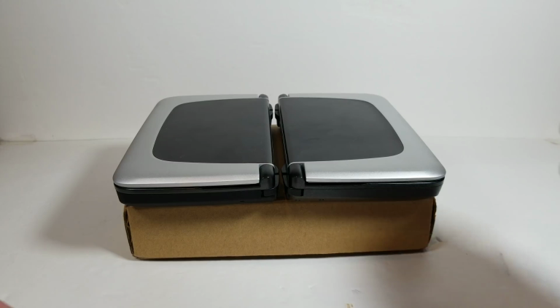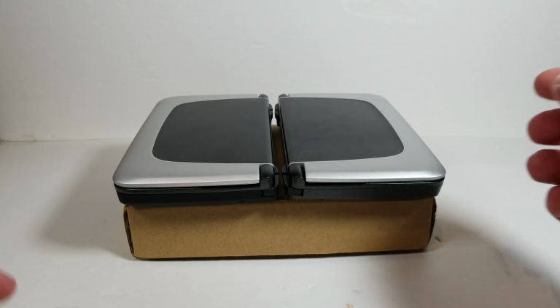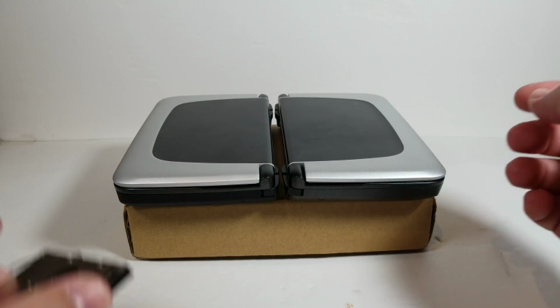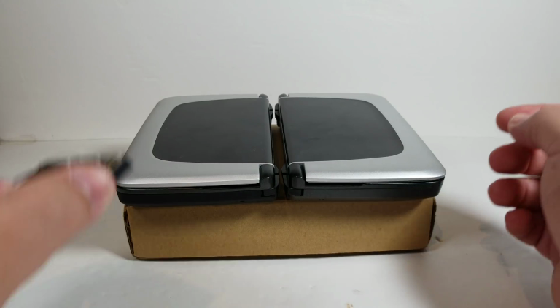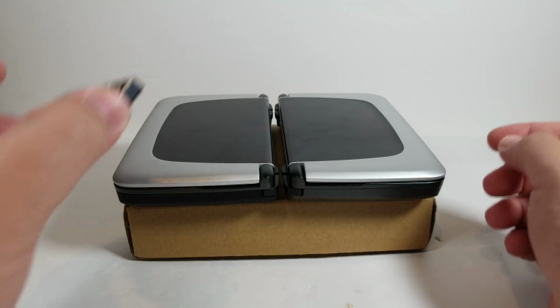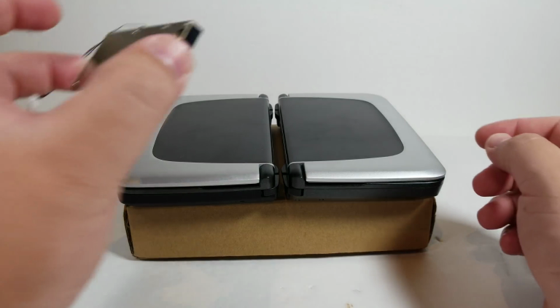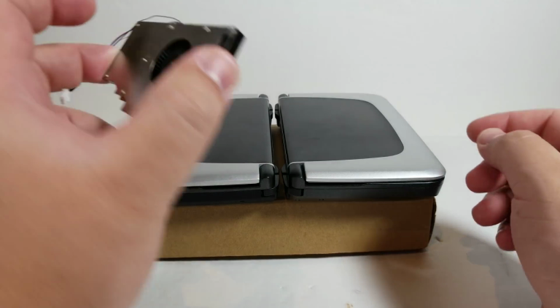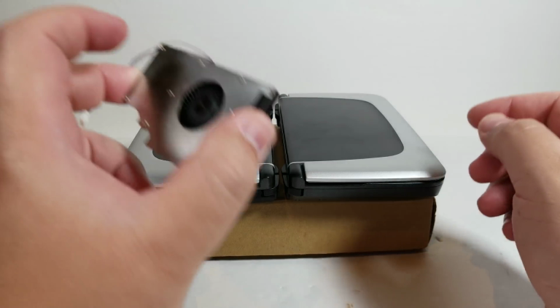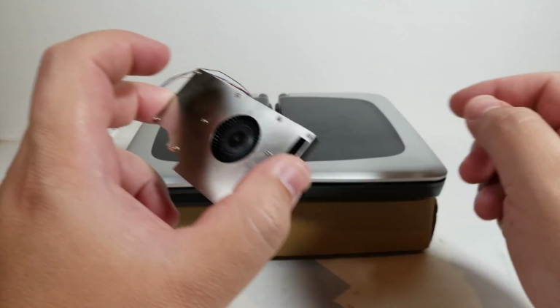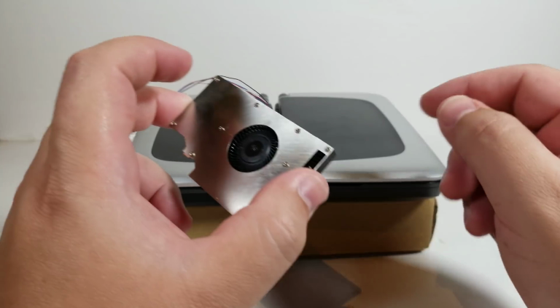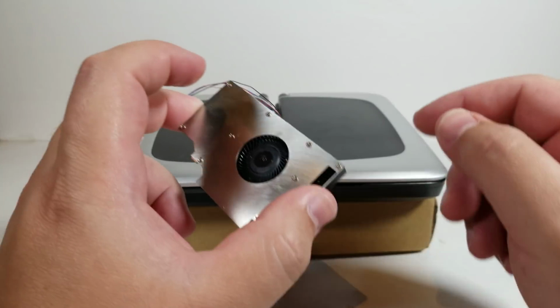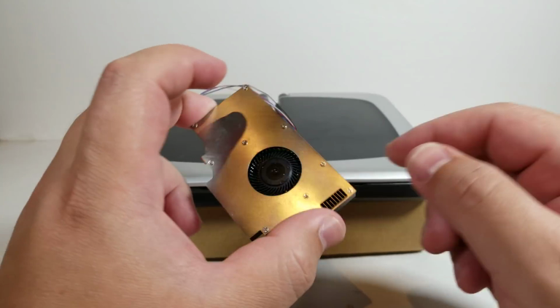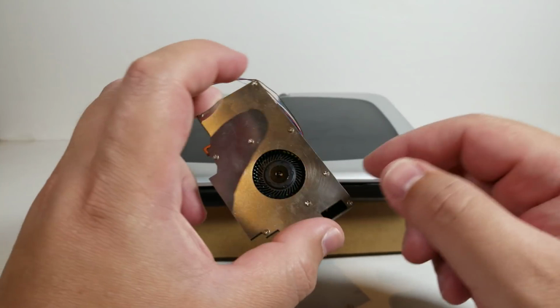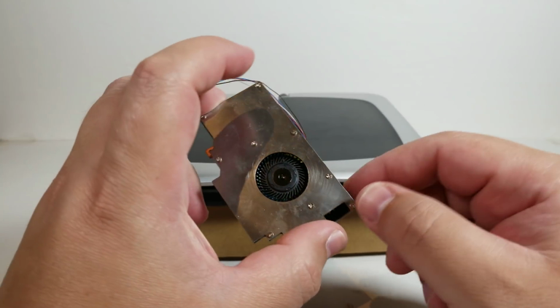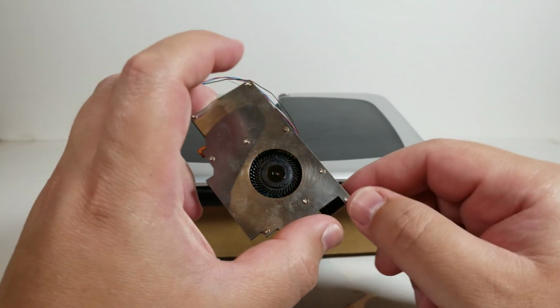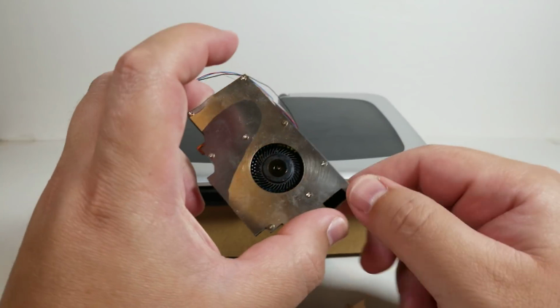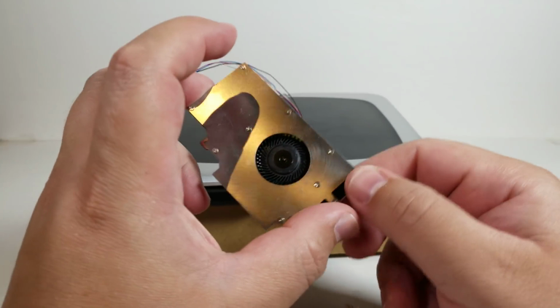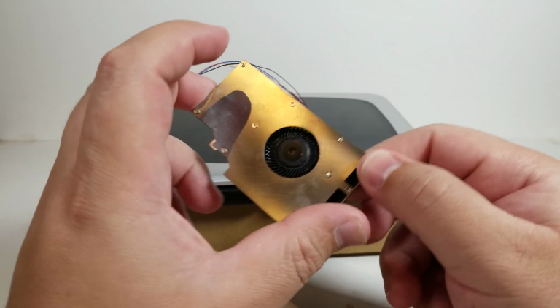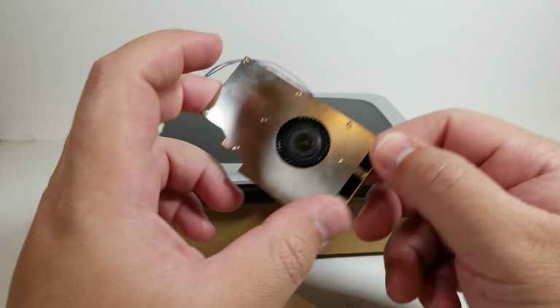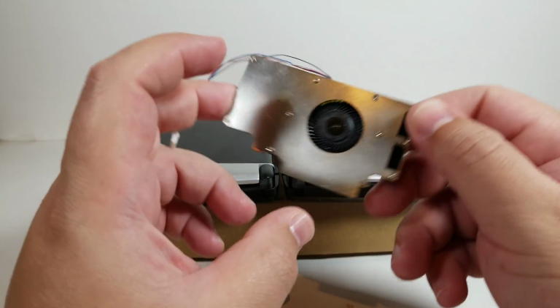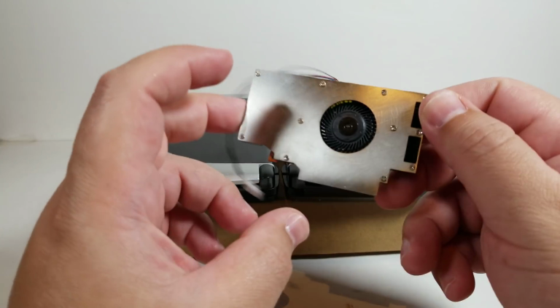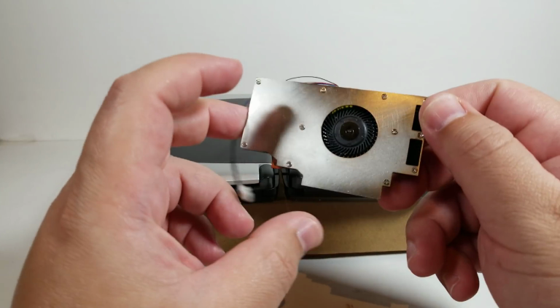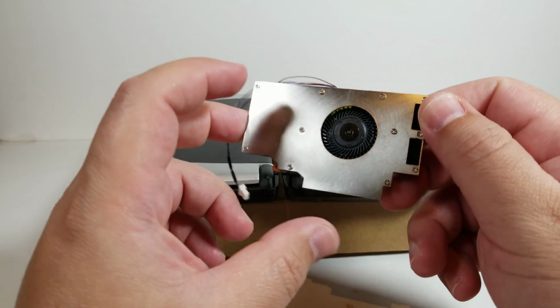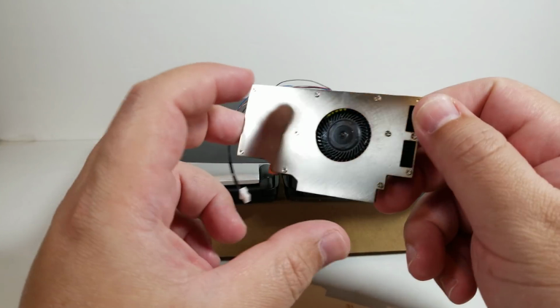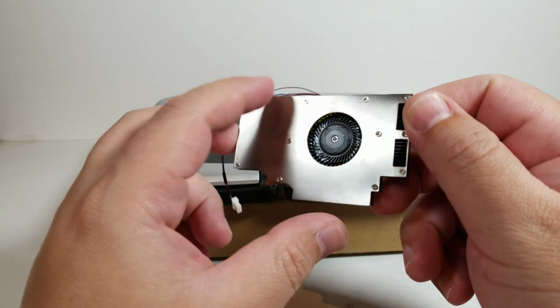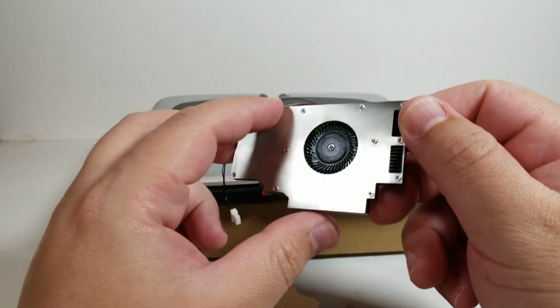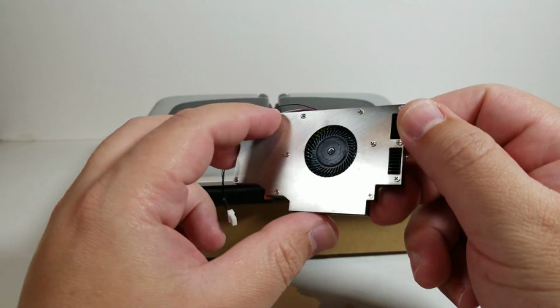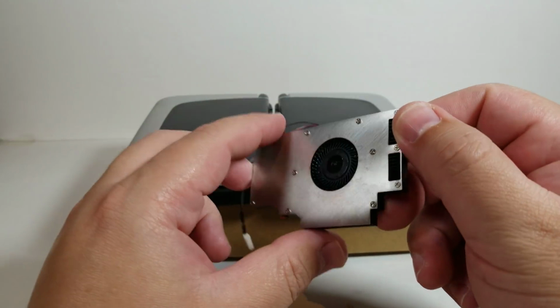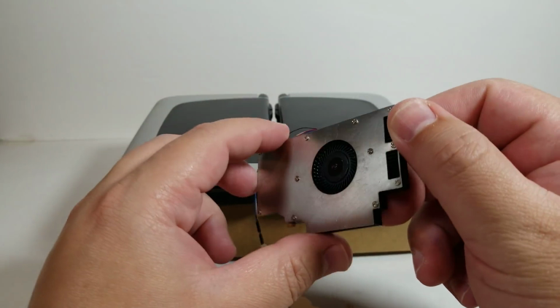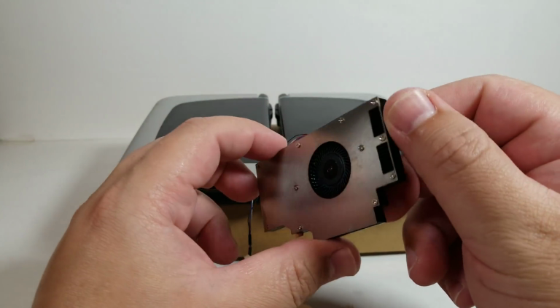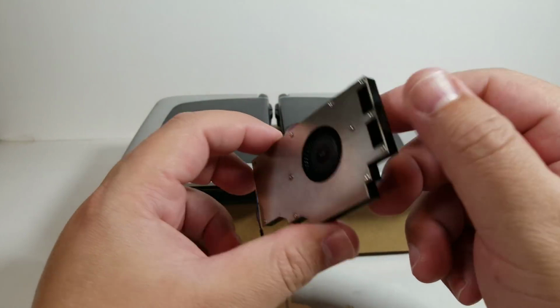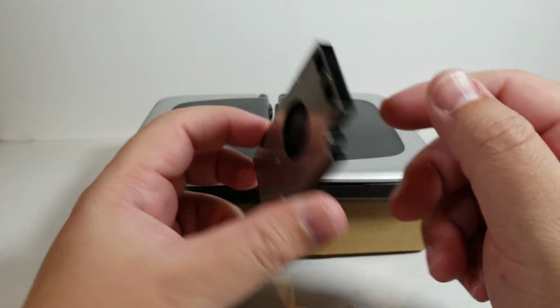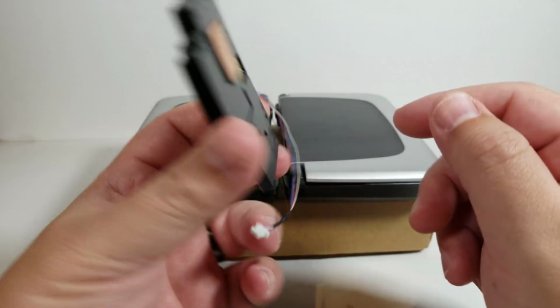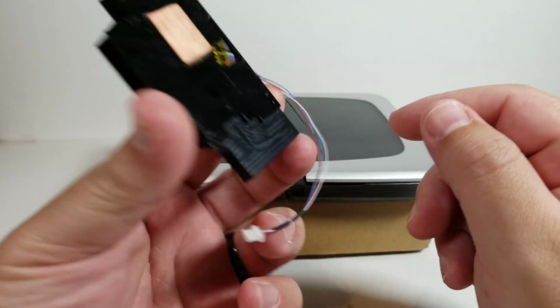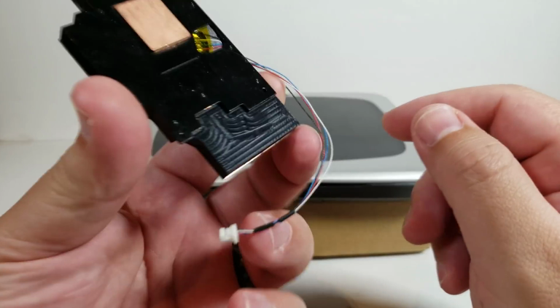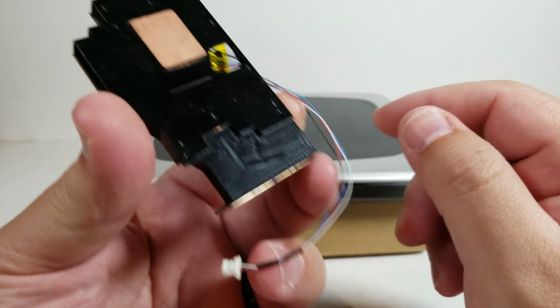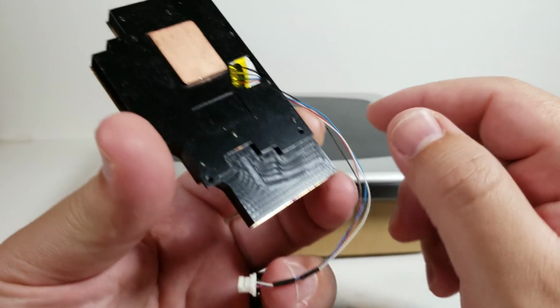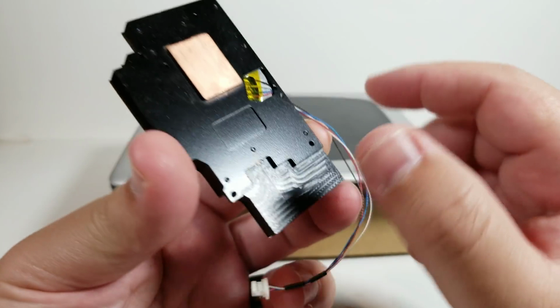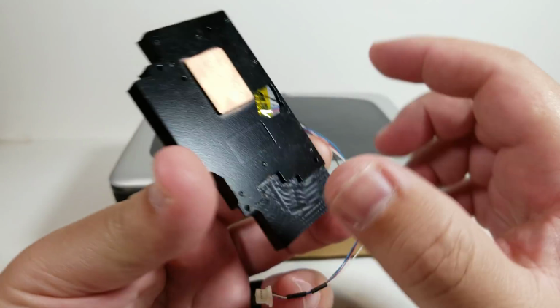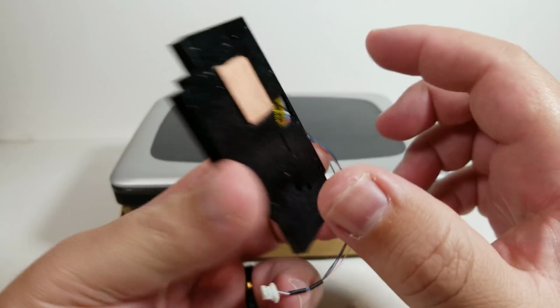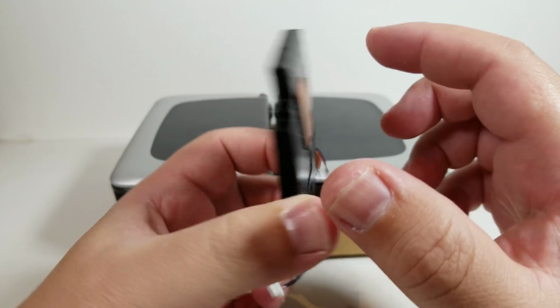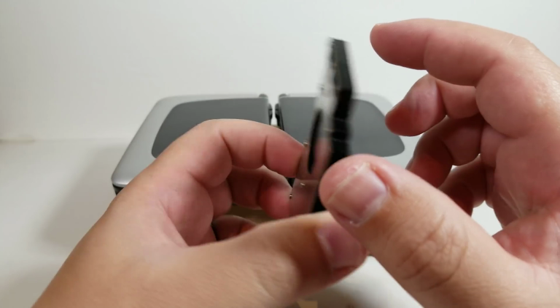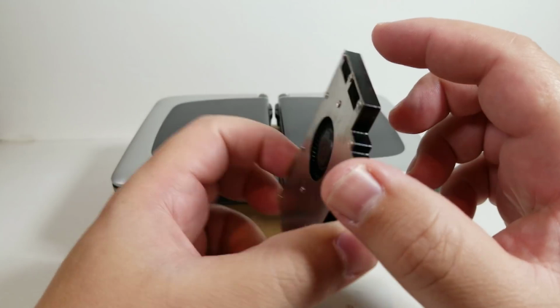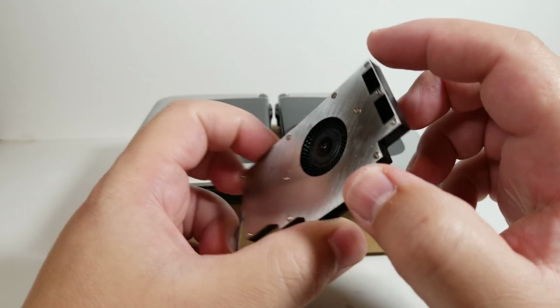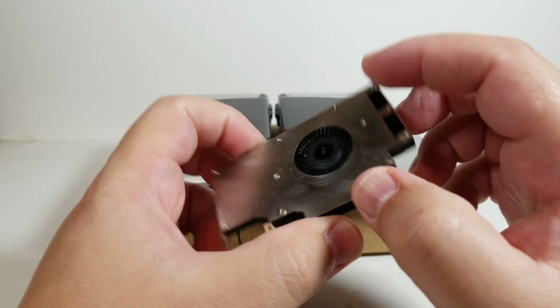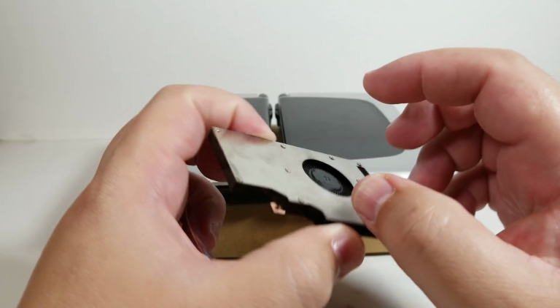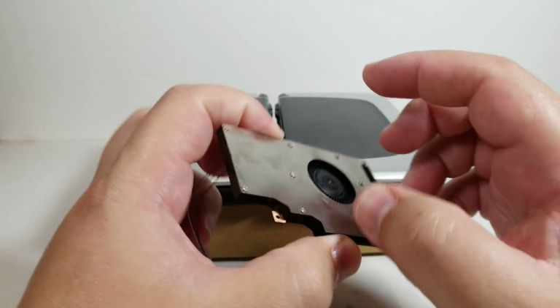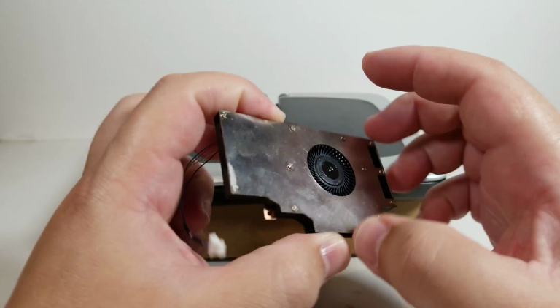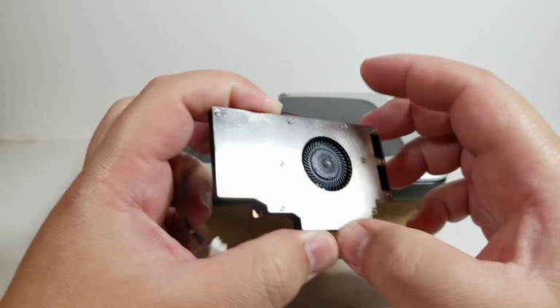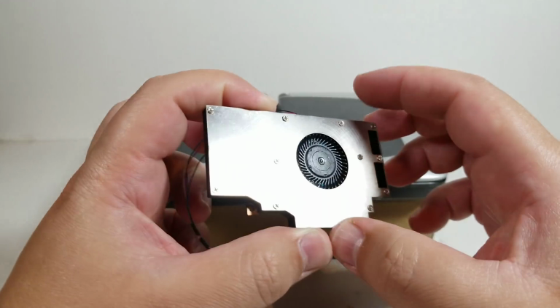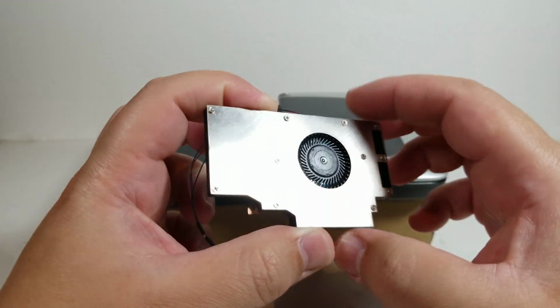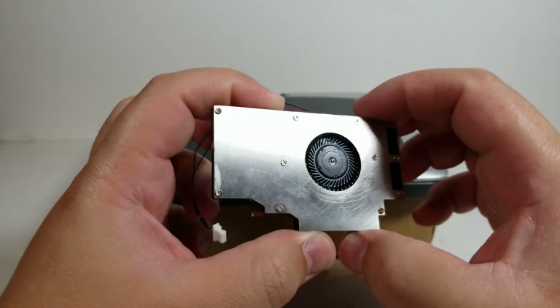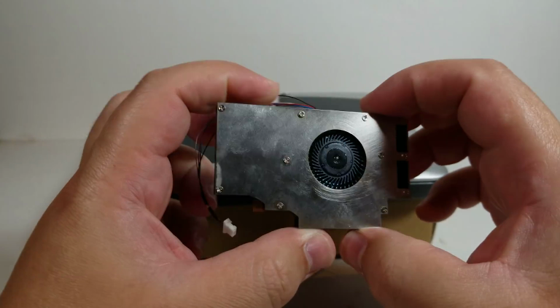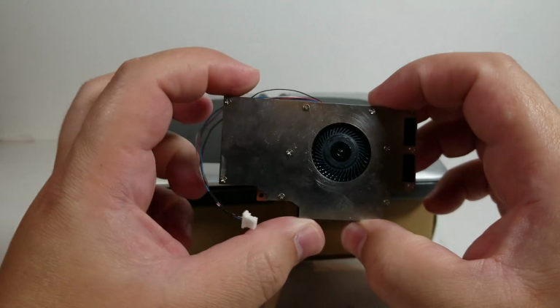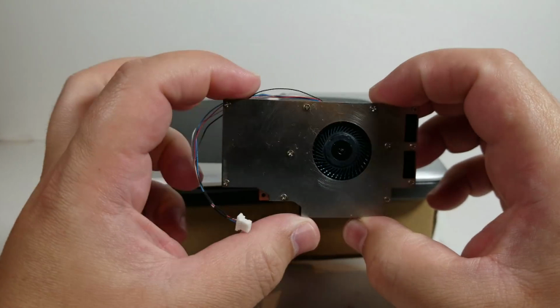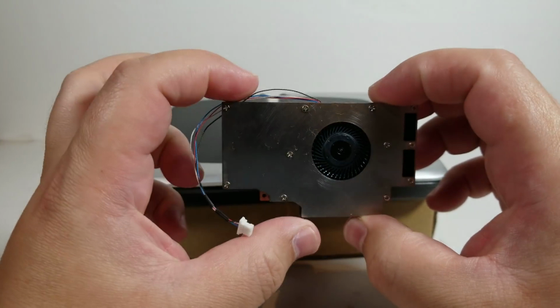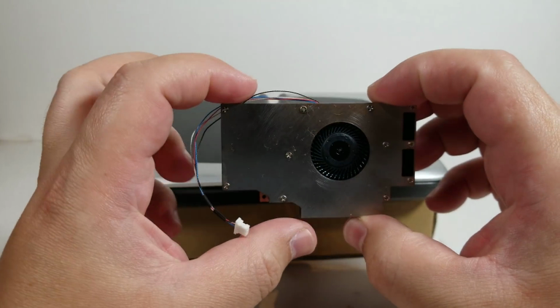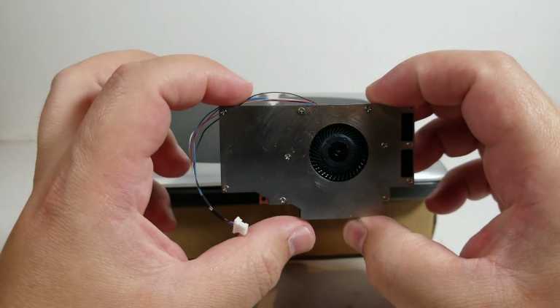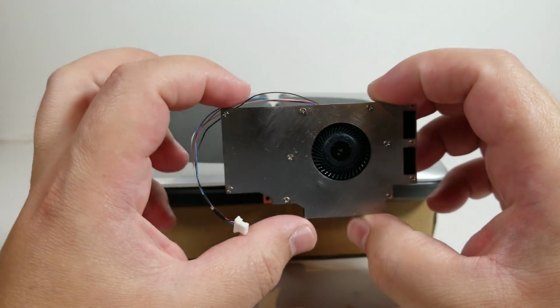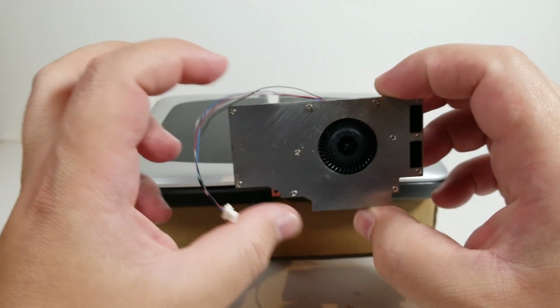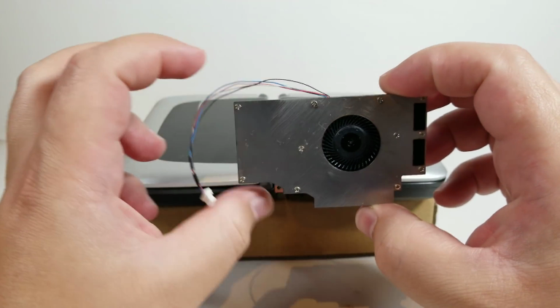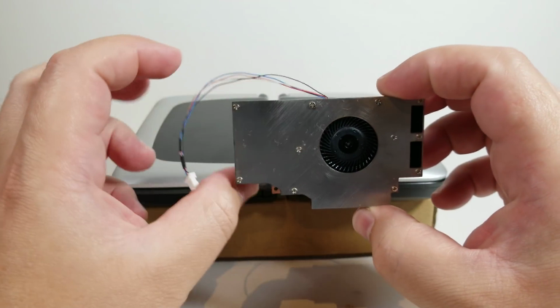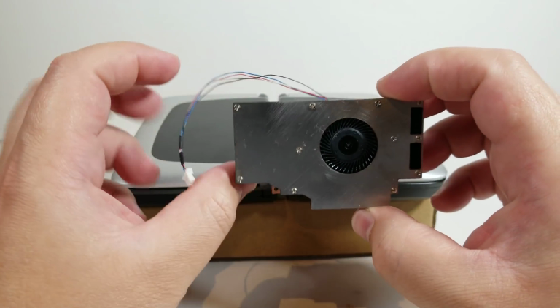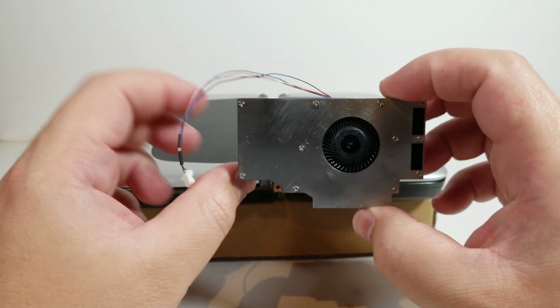Hello everyone, my name is the Fox. This is going to be a tutorial on how to install the composite heatsink mod, the one that is going to be coming to everyone now.